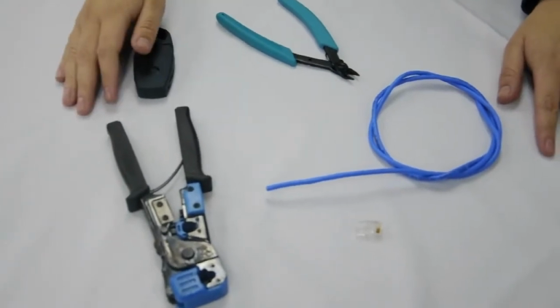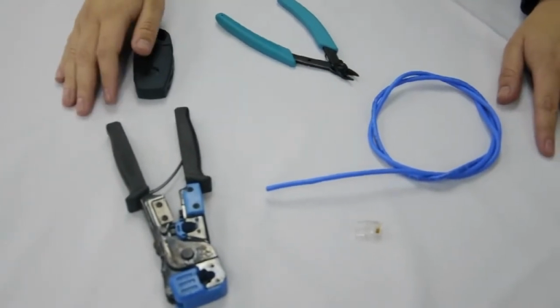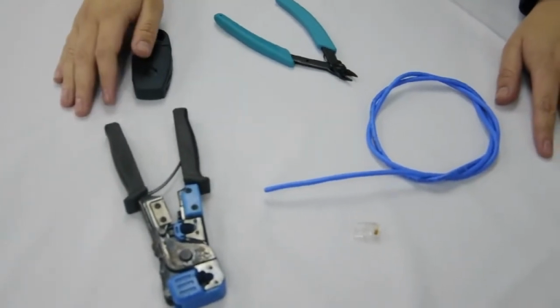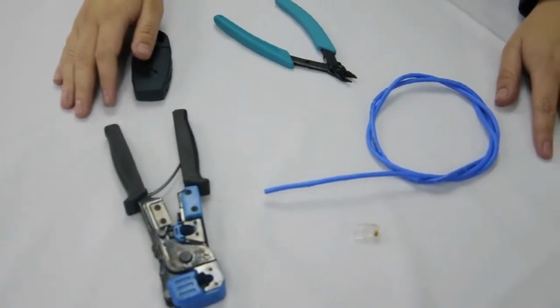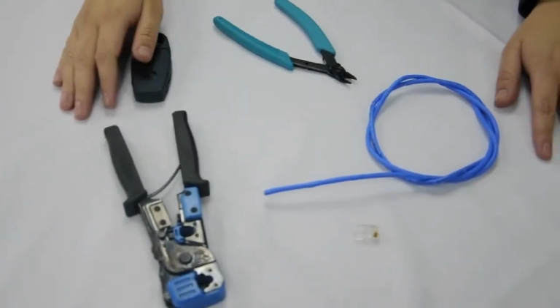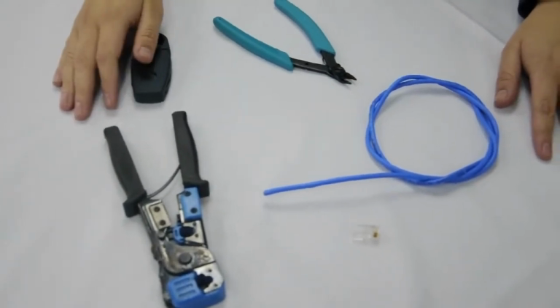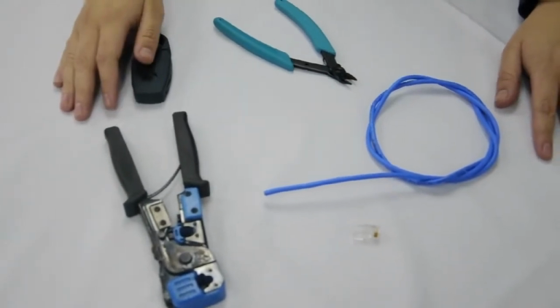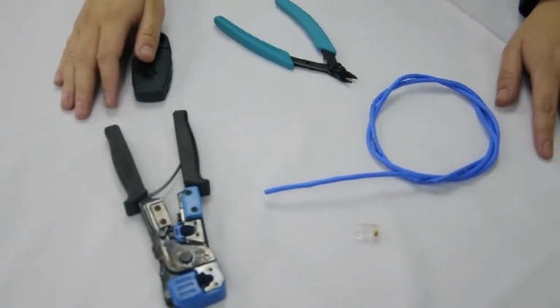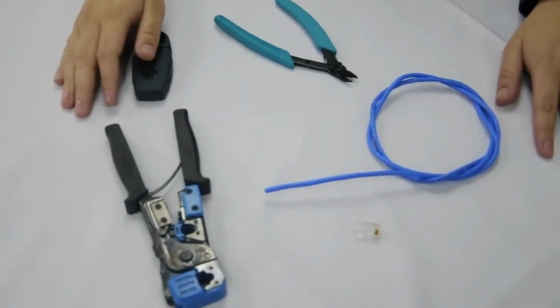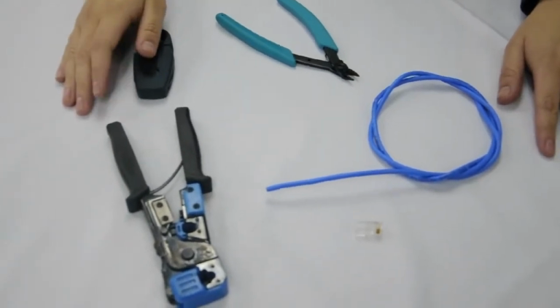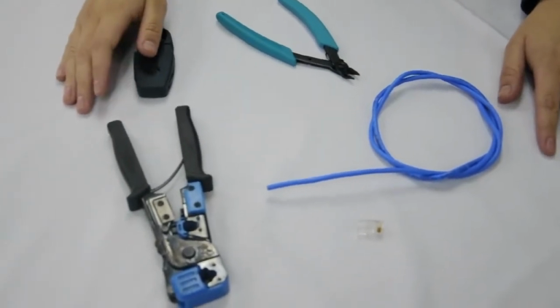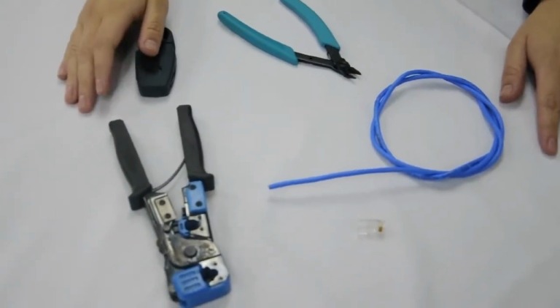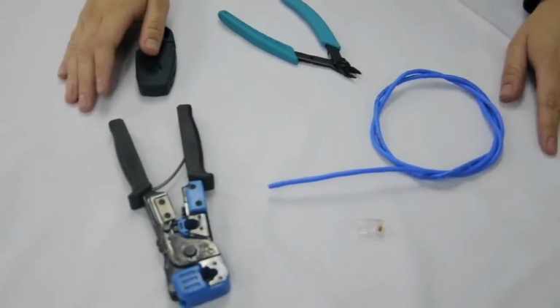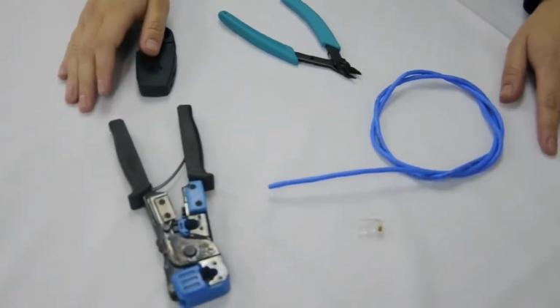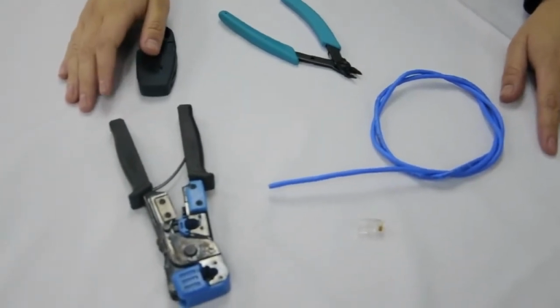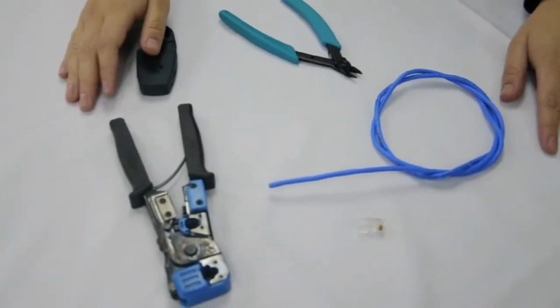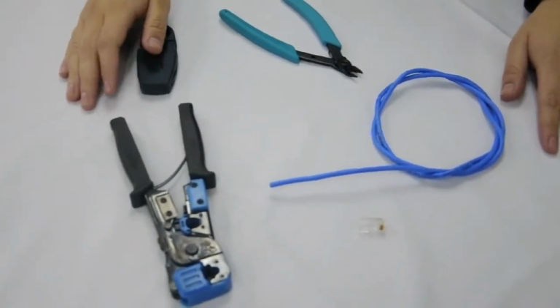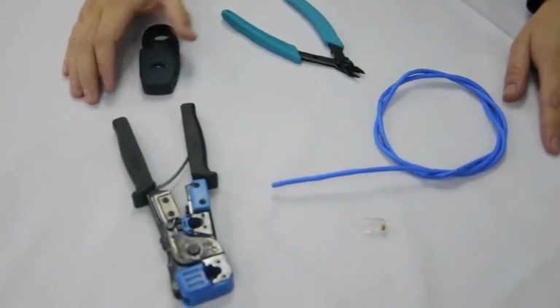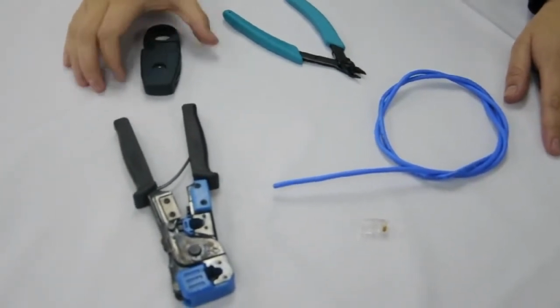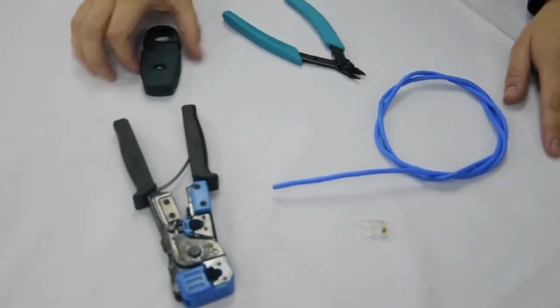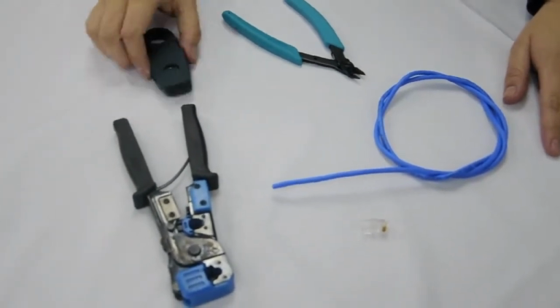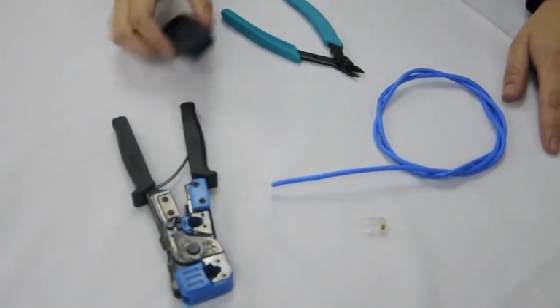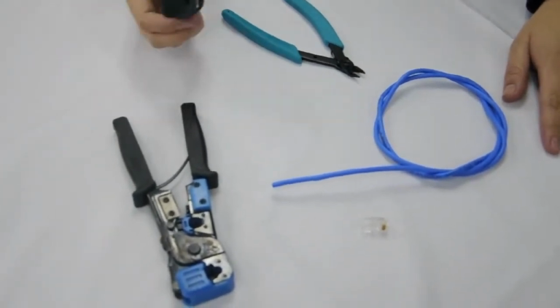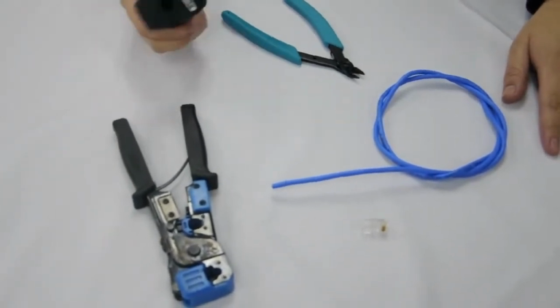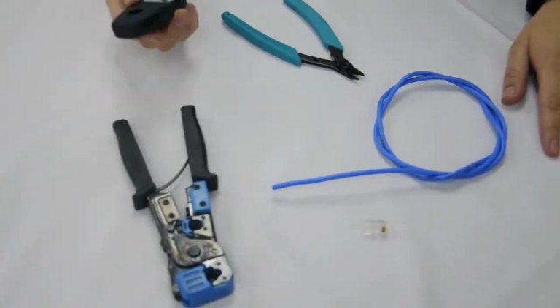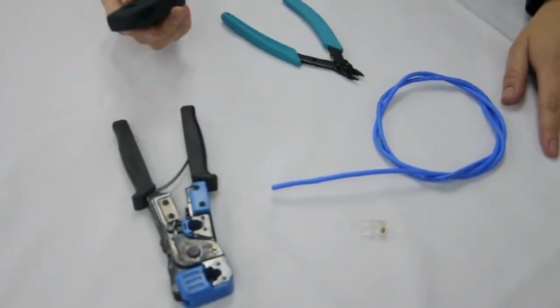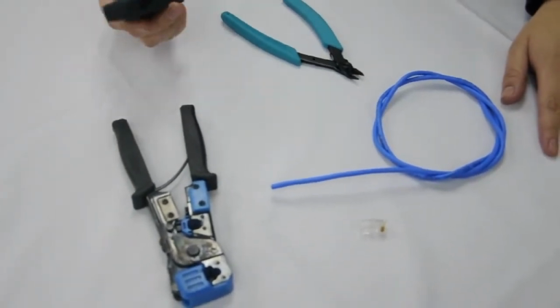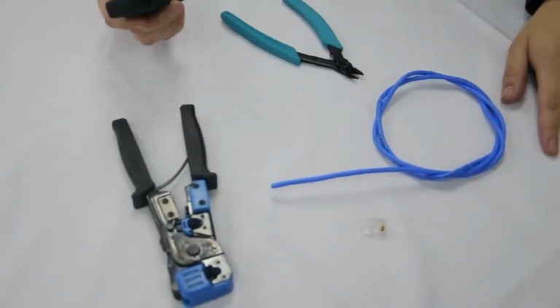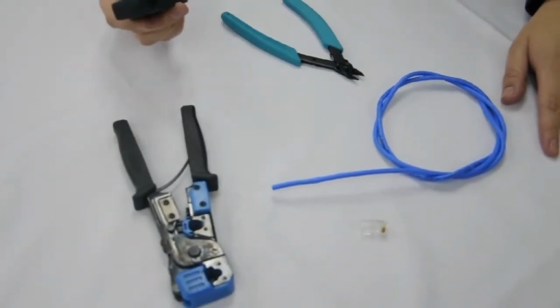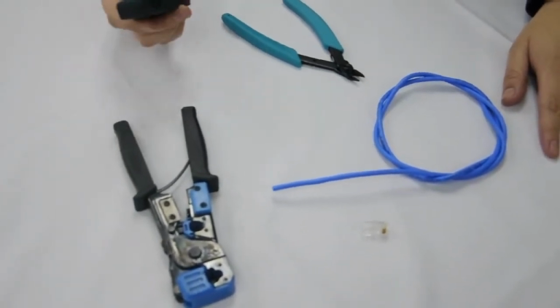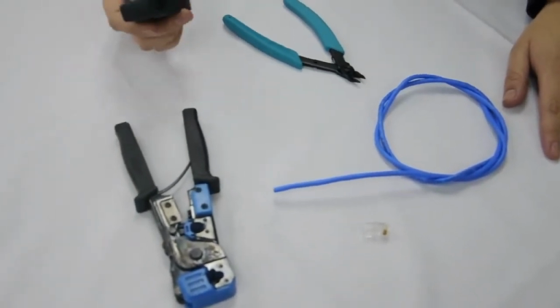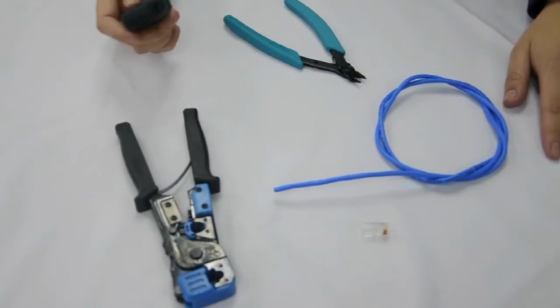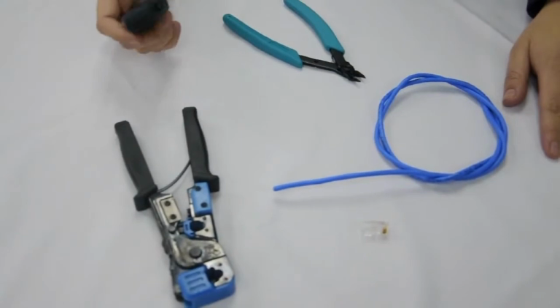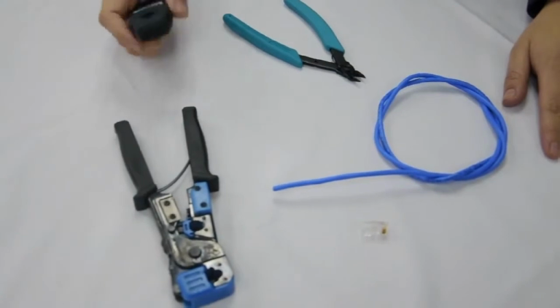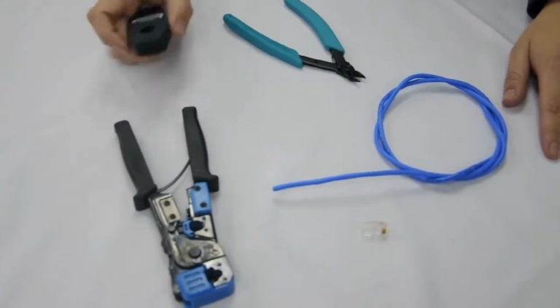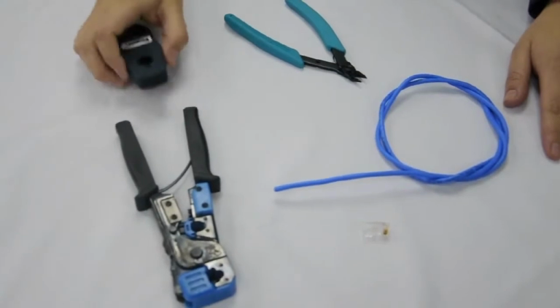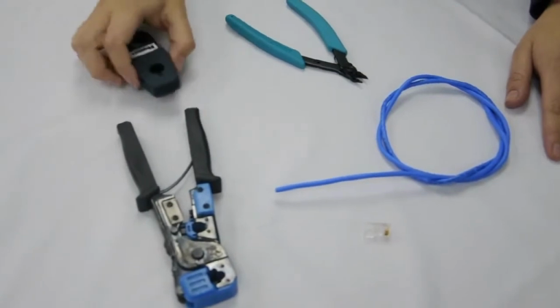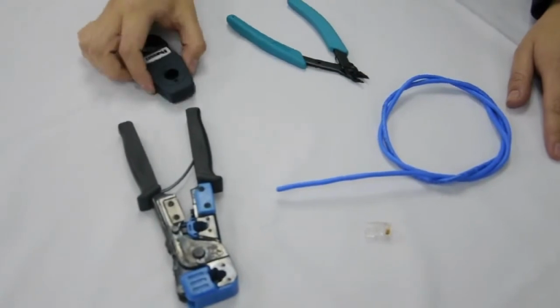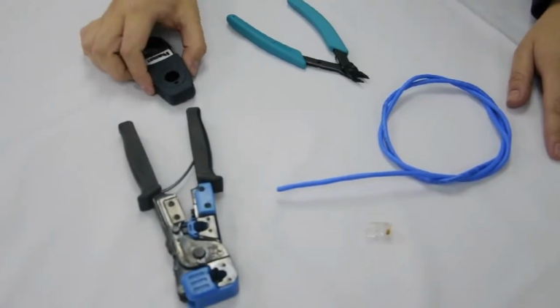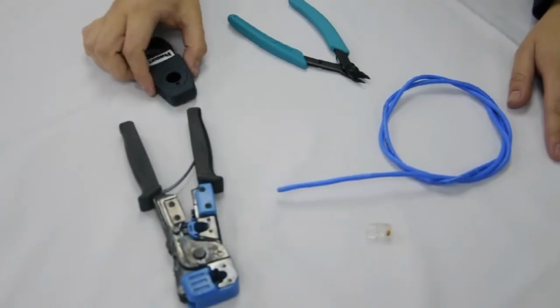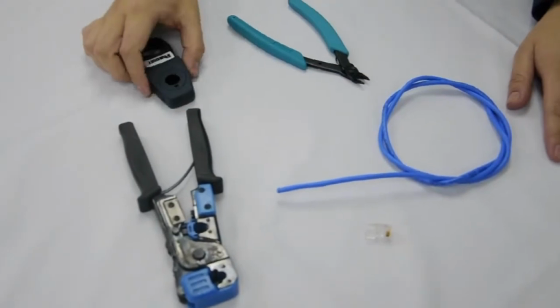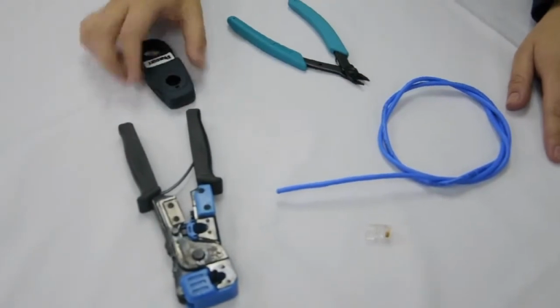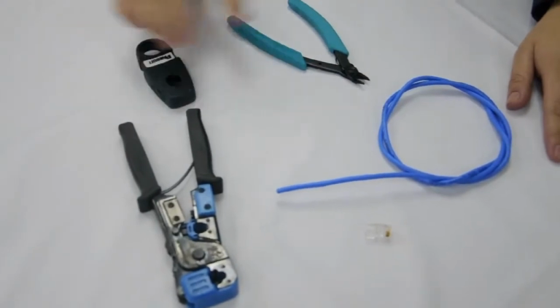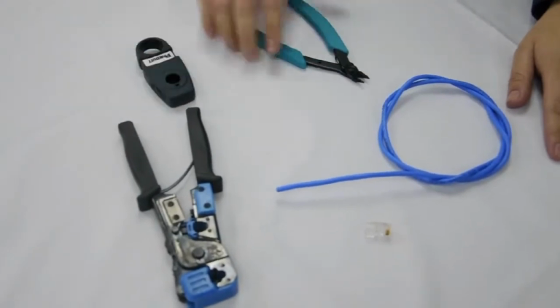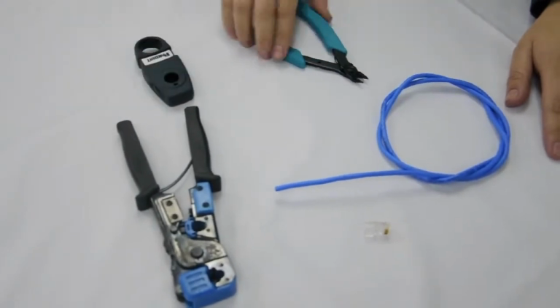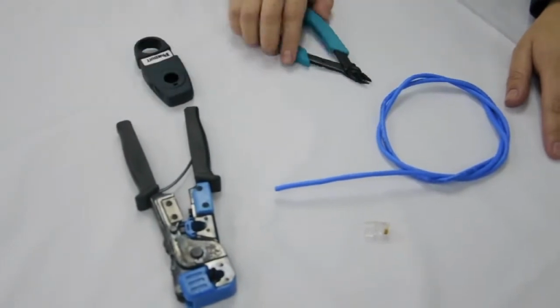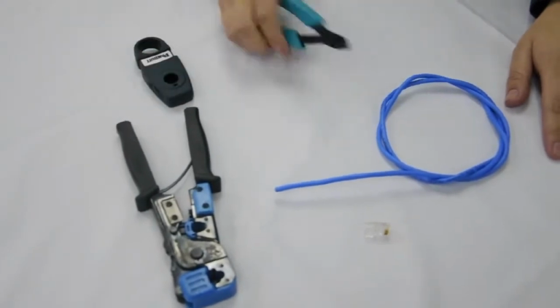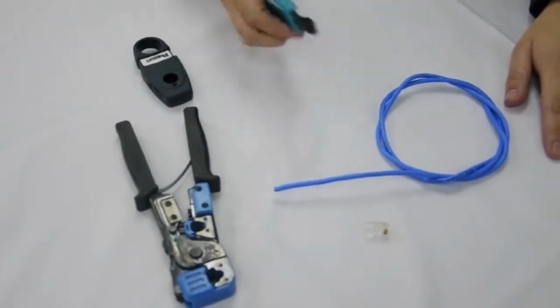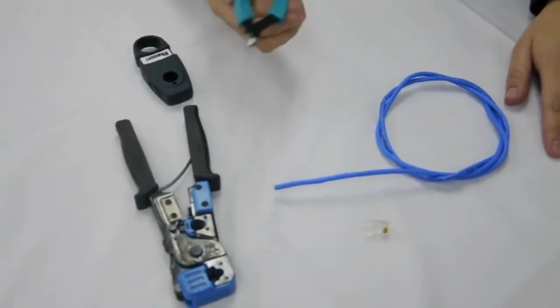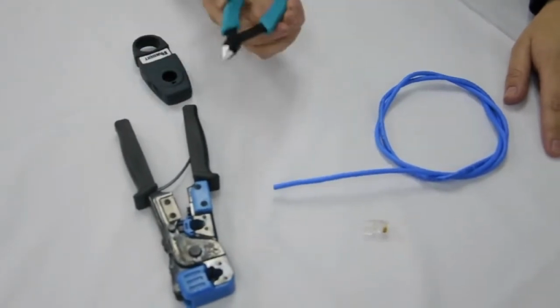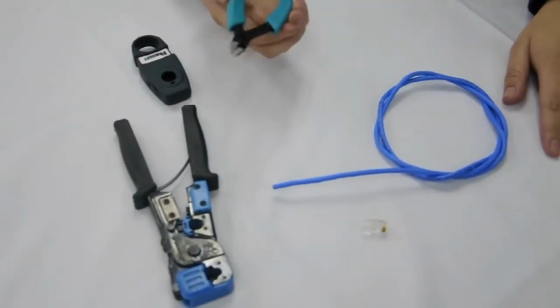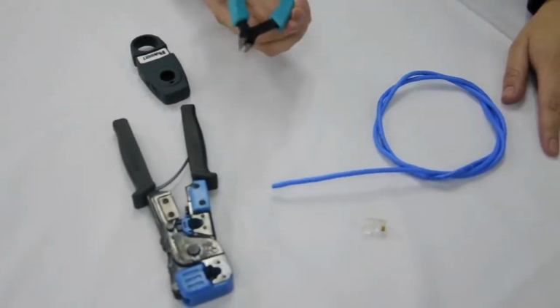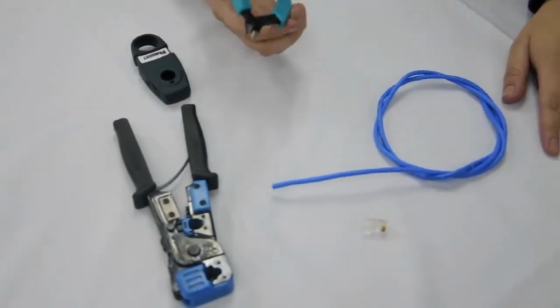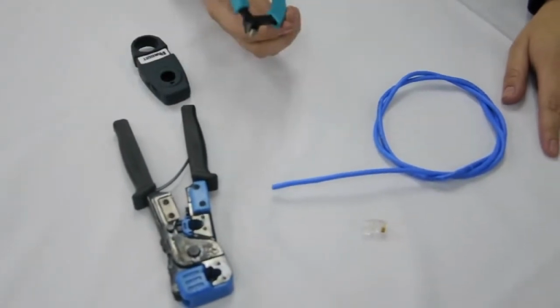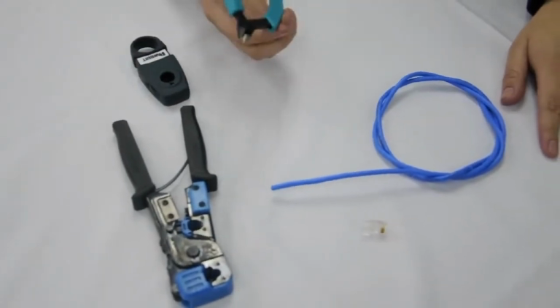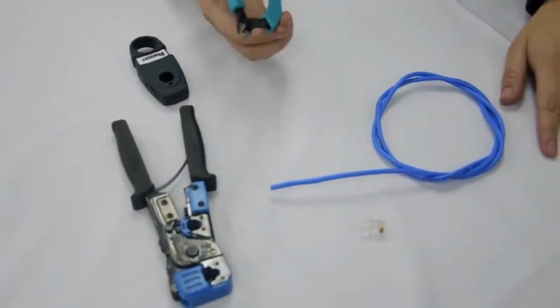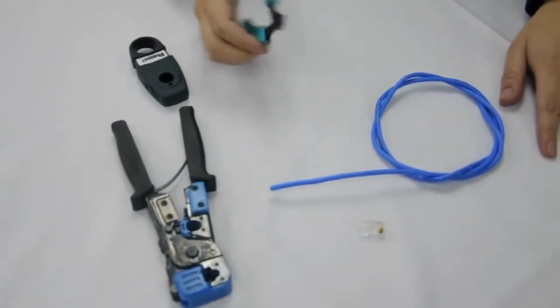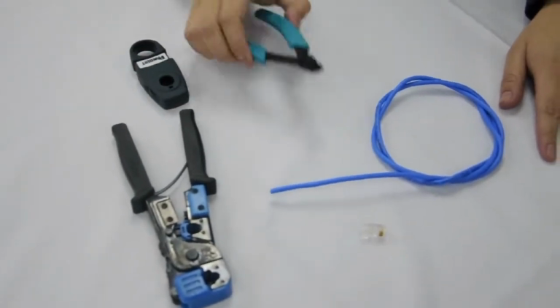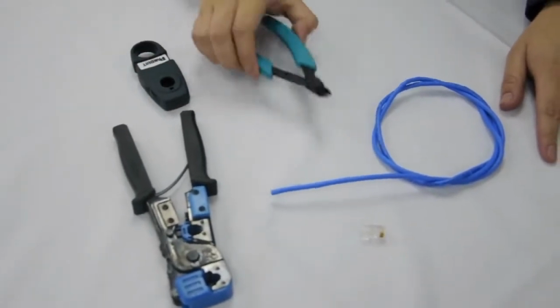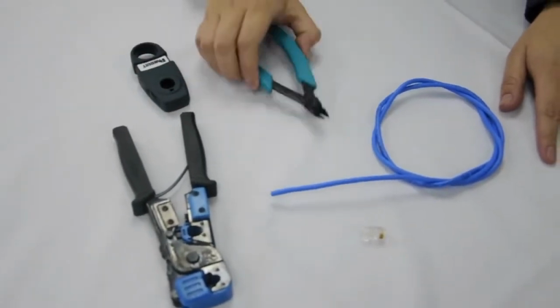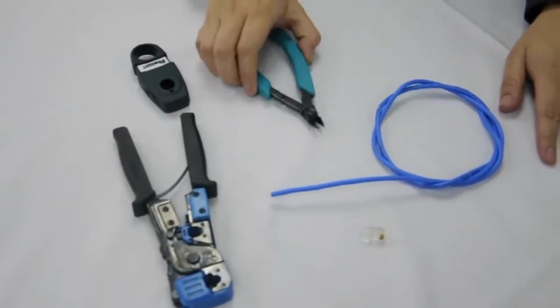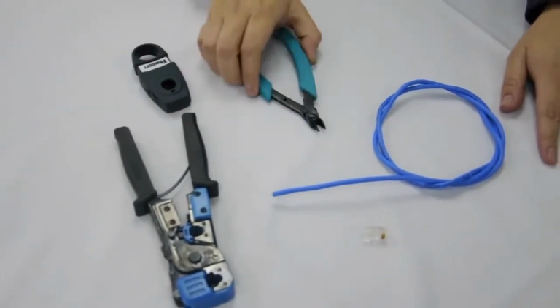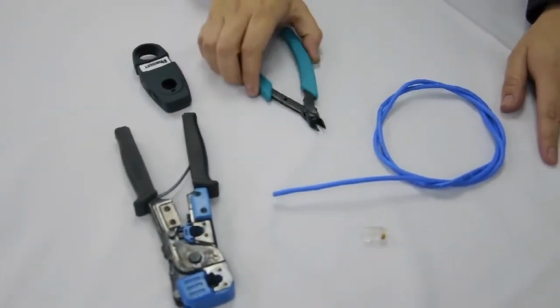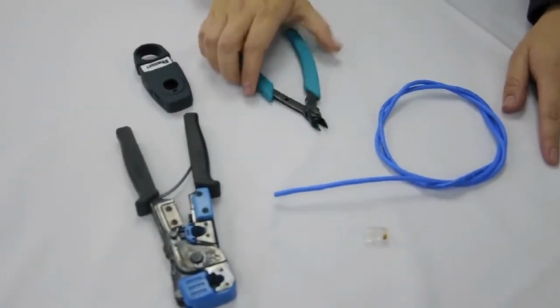These are the tools we are going to need: a wire stripping tool, cable cutters, and the crimping tool.